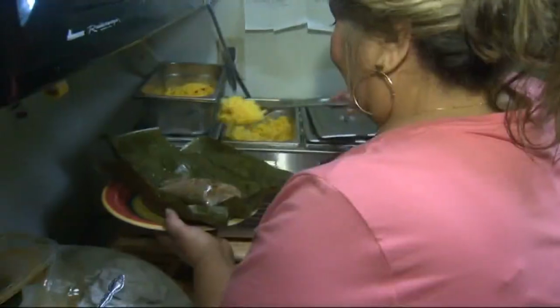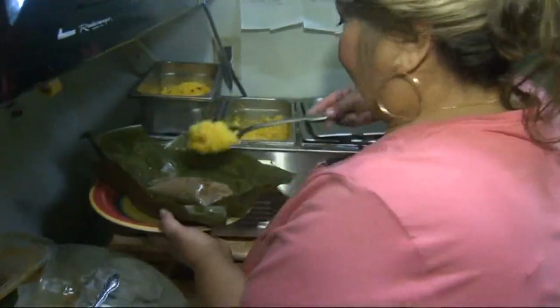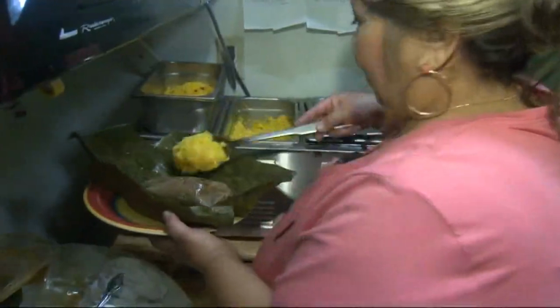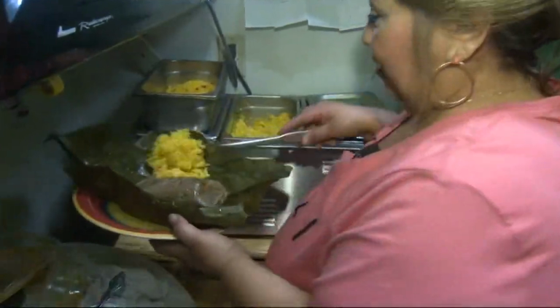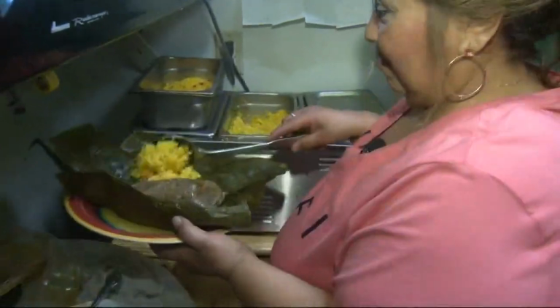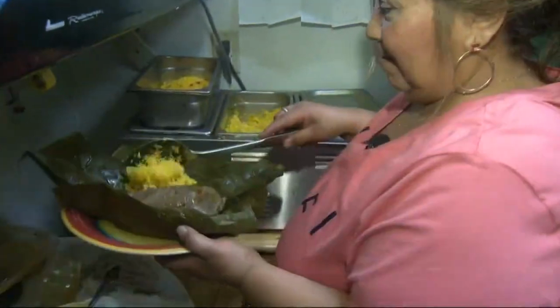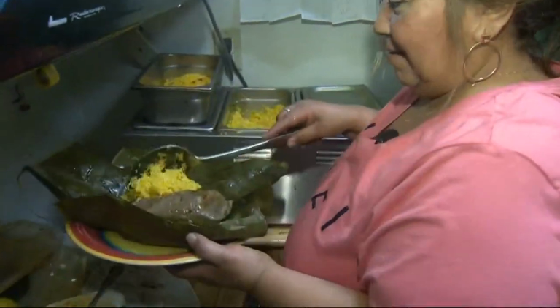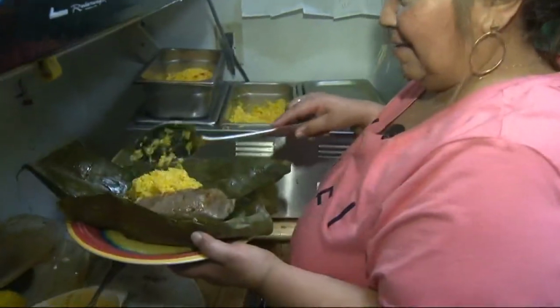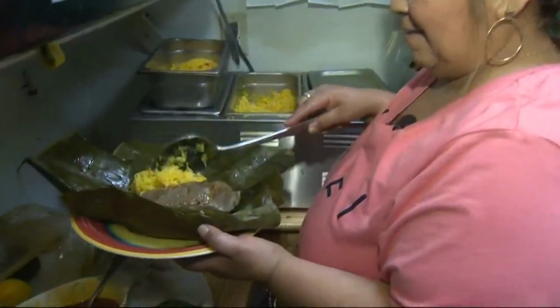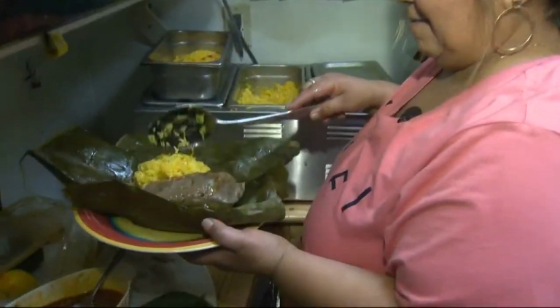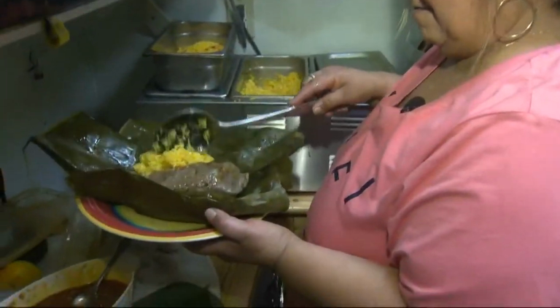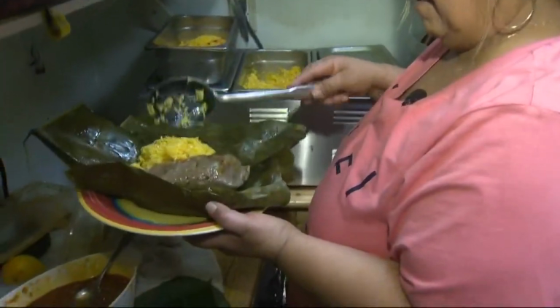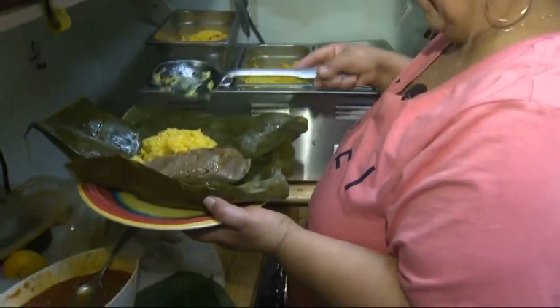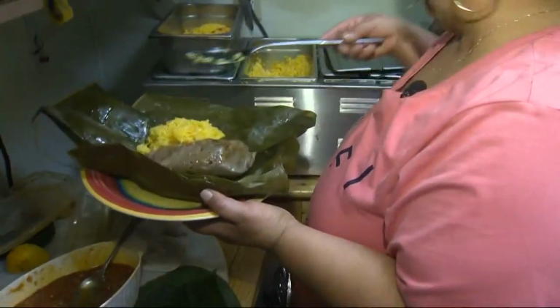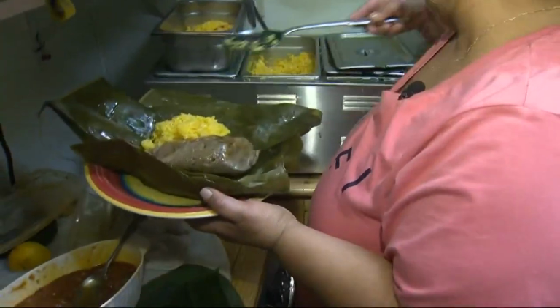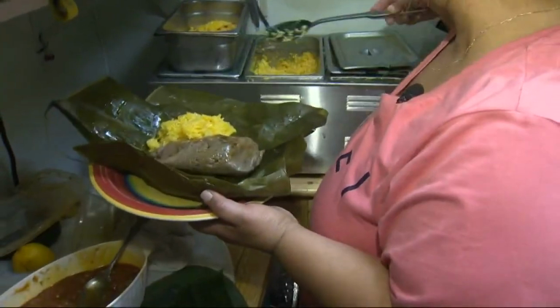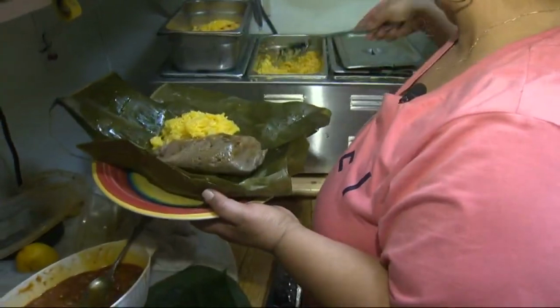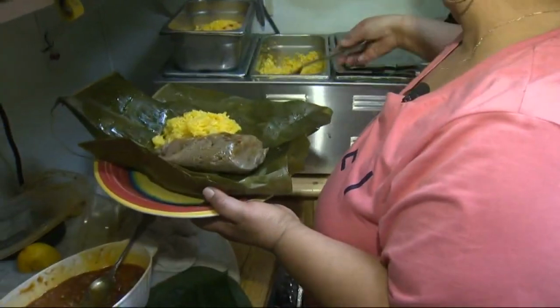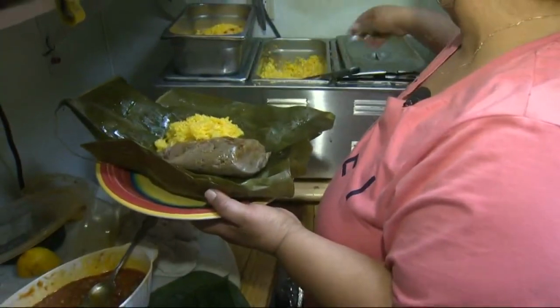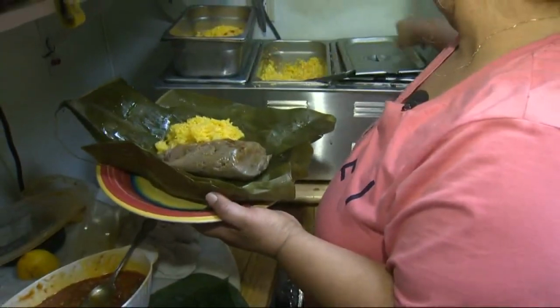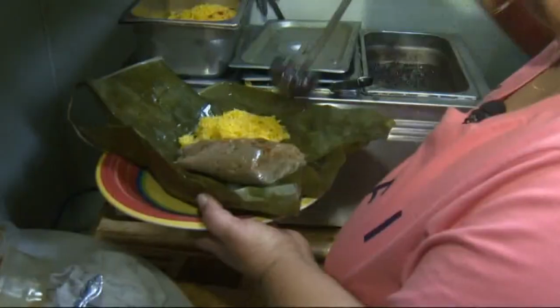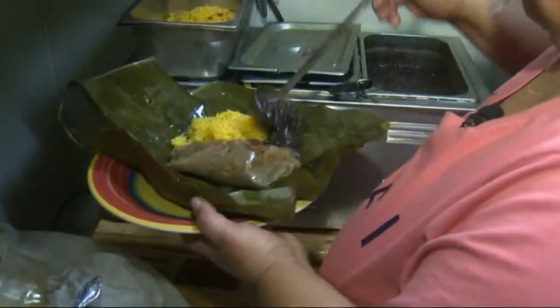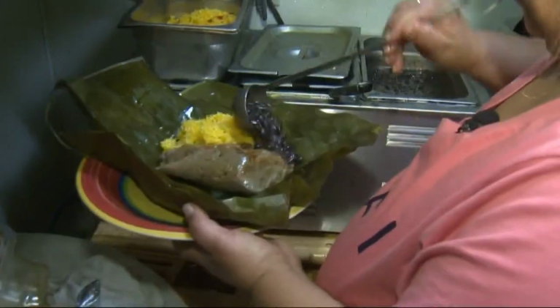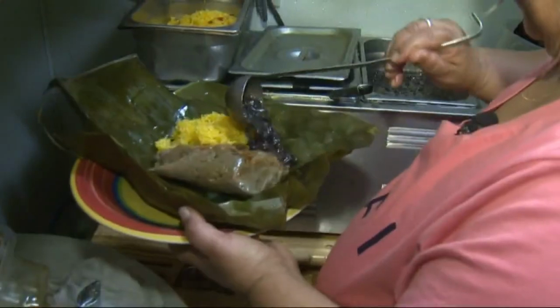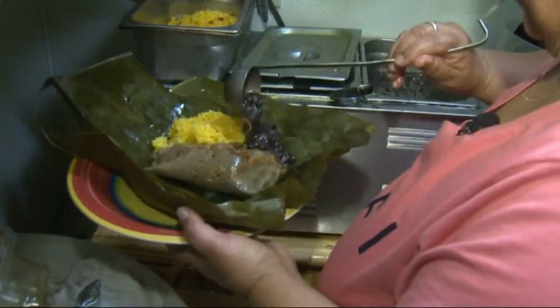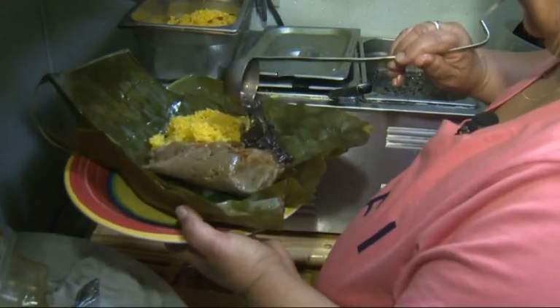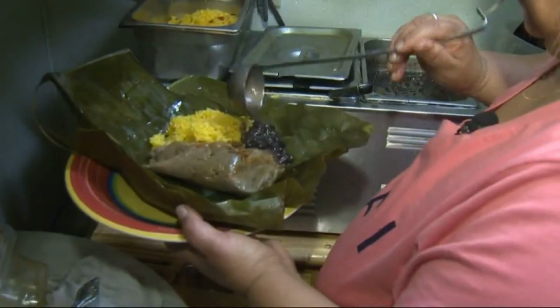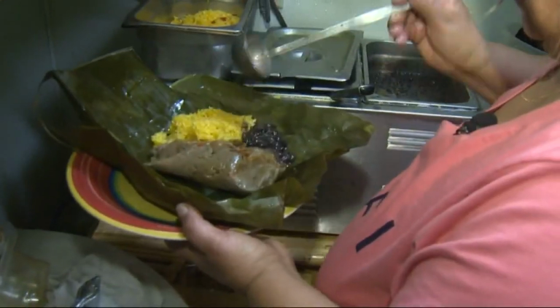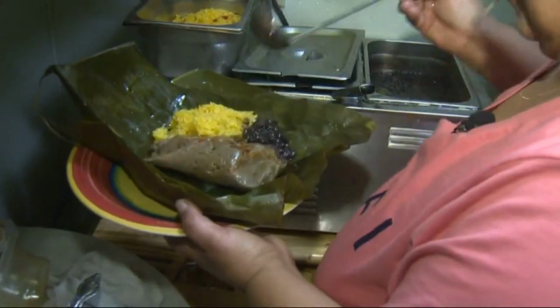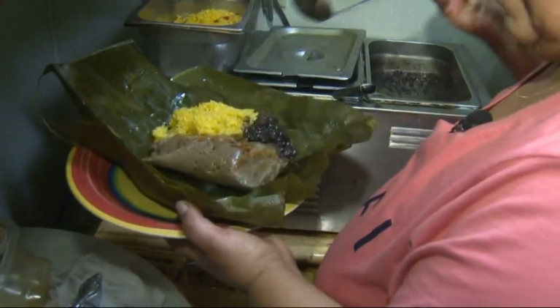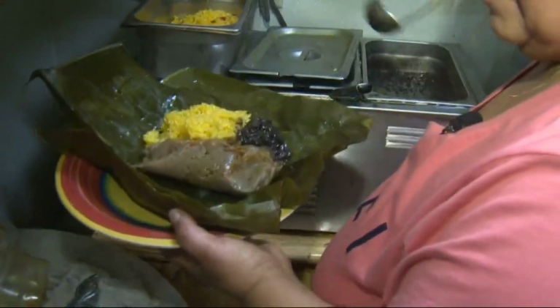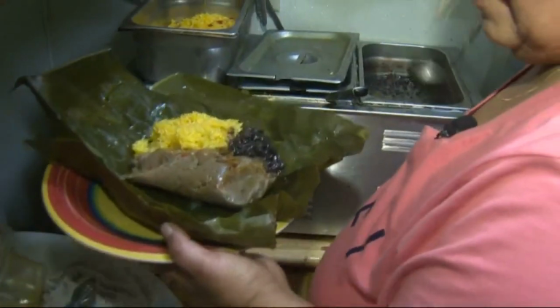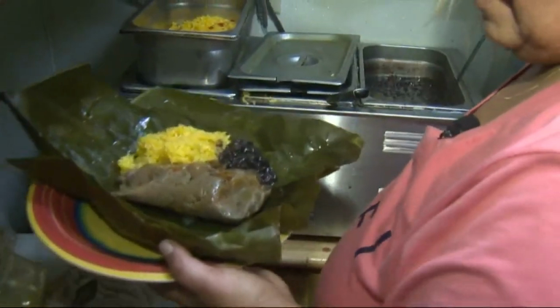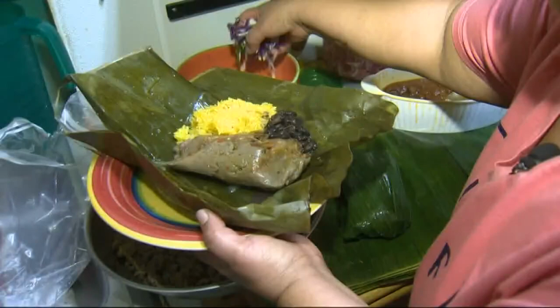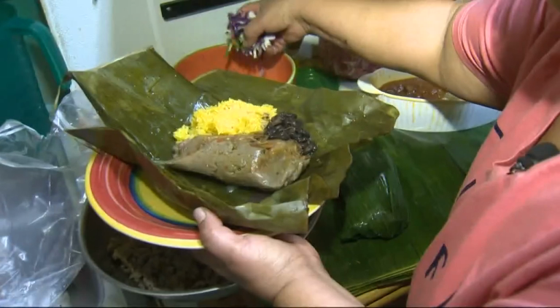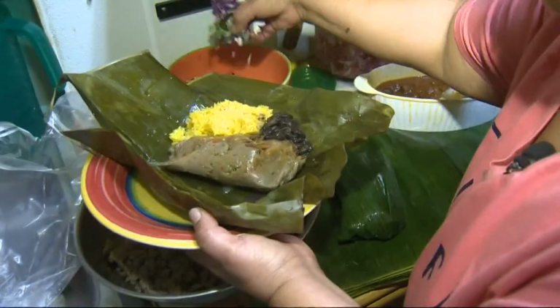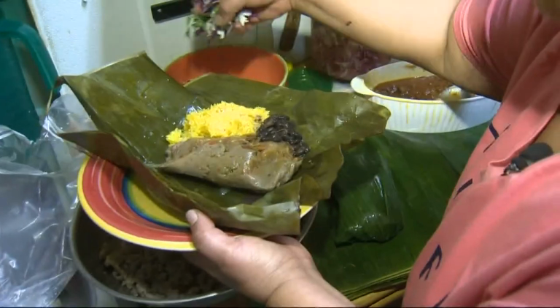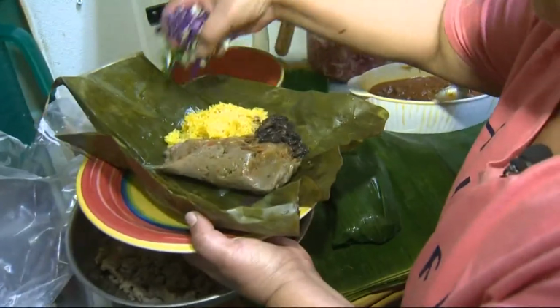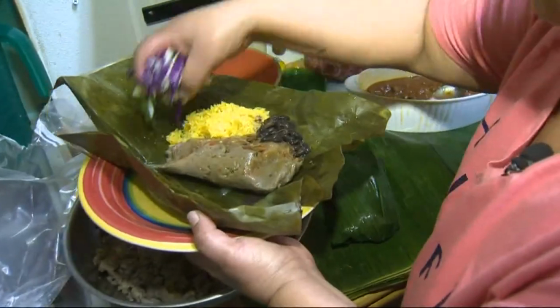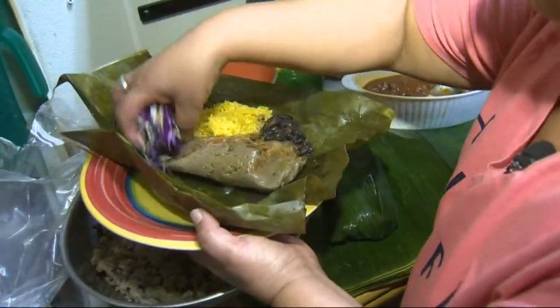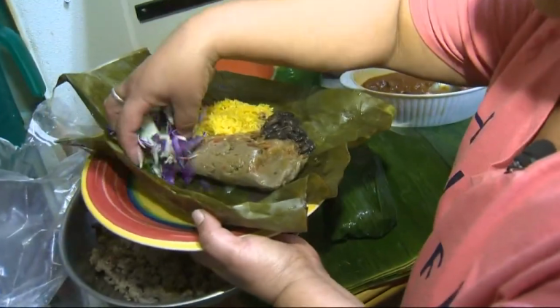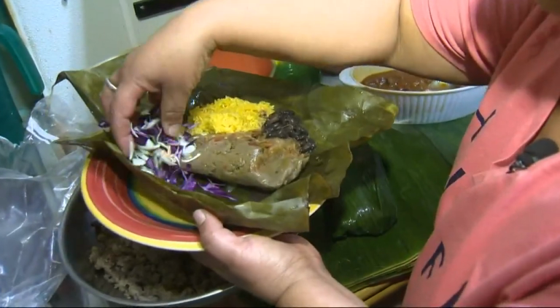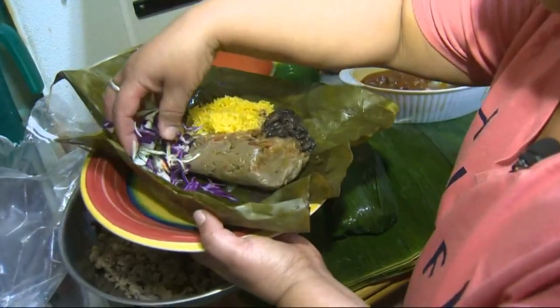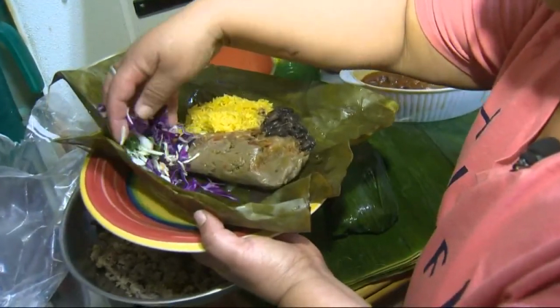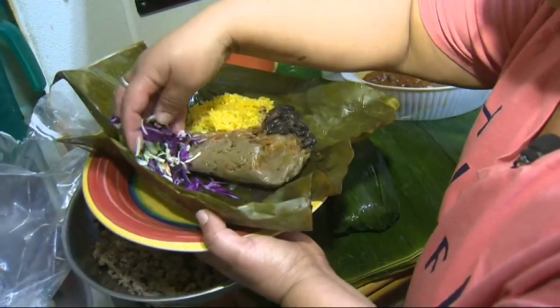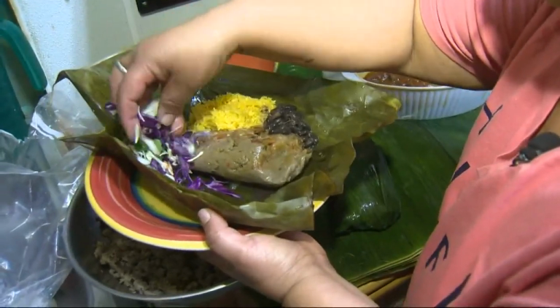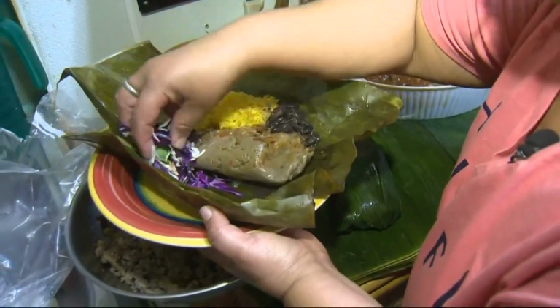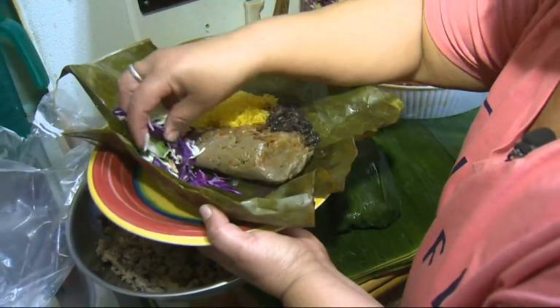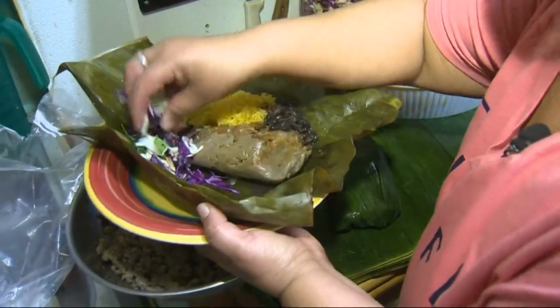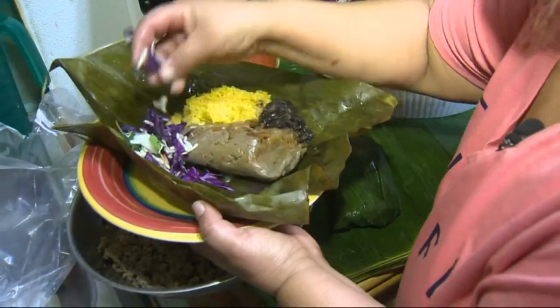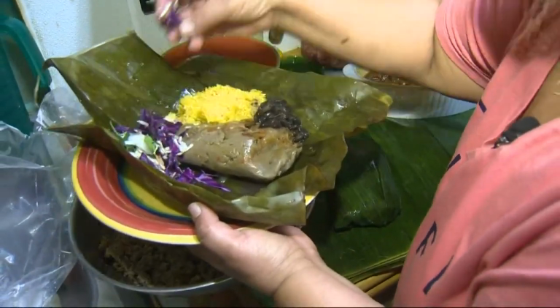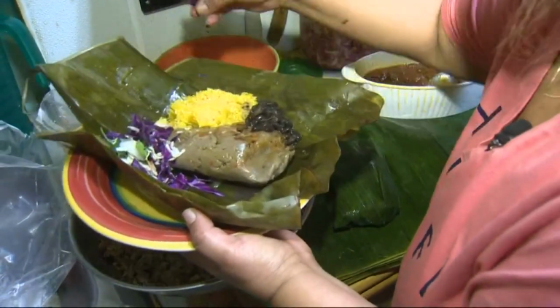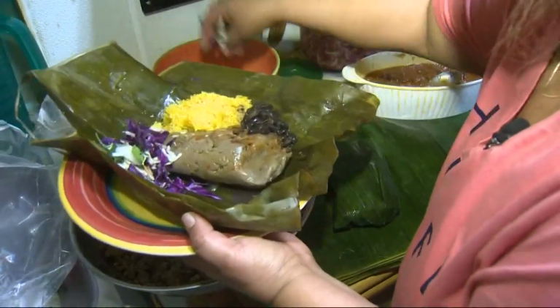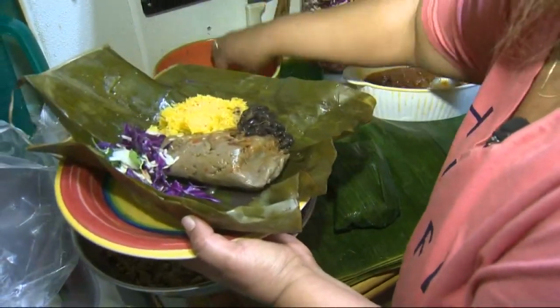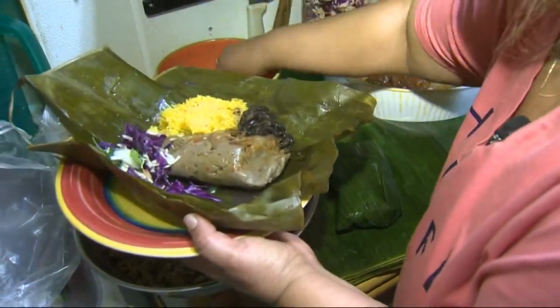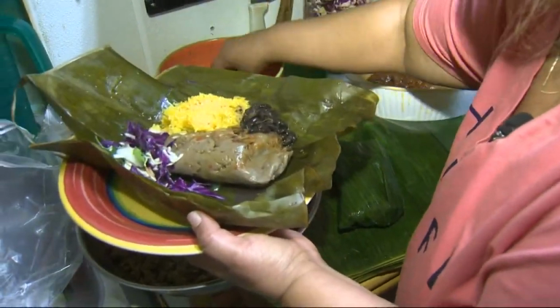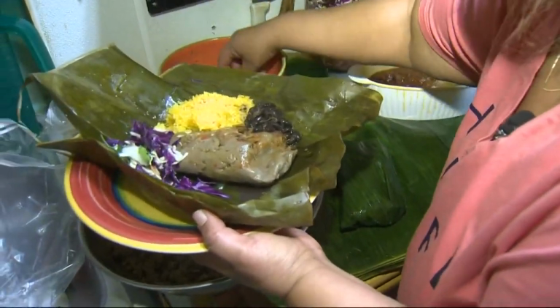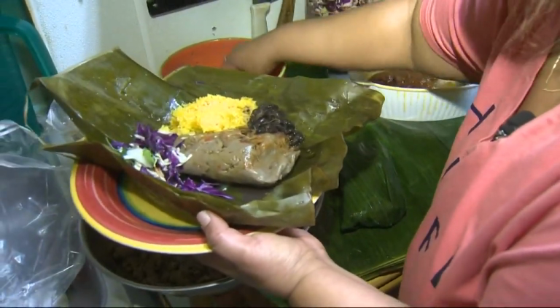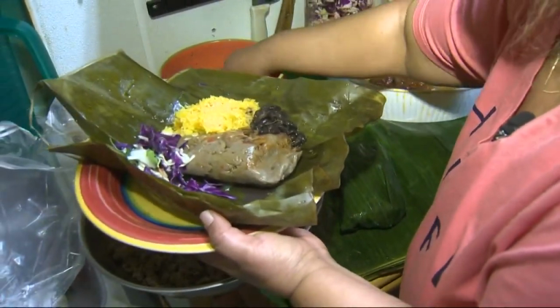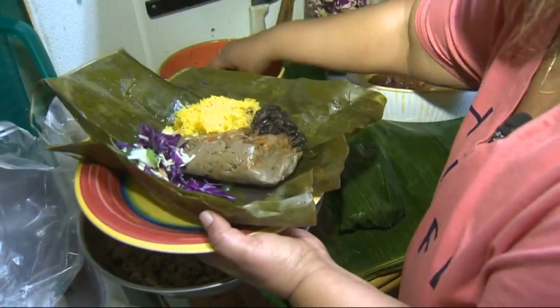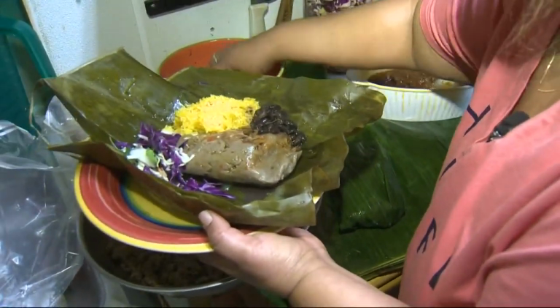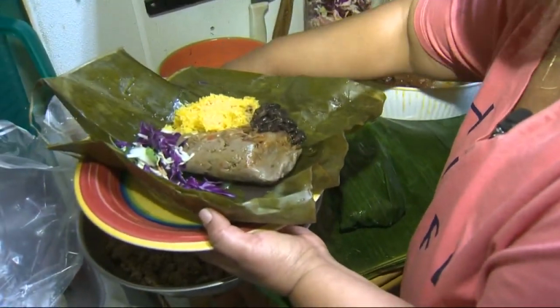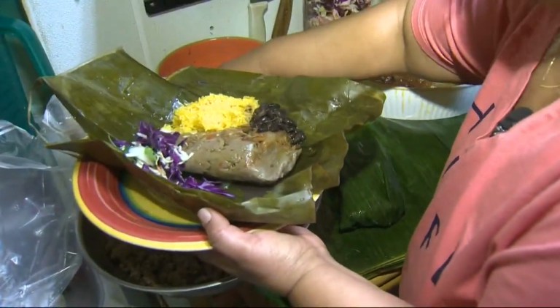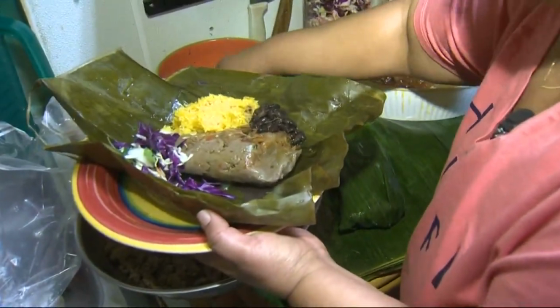And then we're going to get the rice and beans. Here we go — rice, beans, and you get a little teeny bit of Salvadorian style salad.